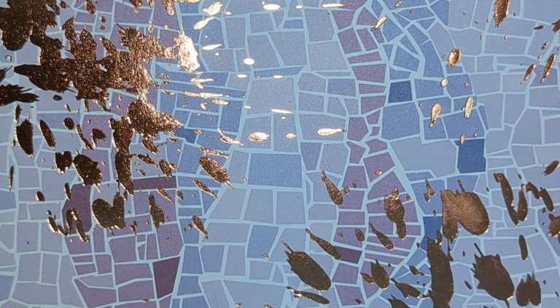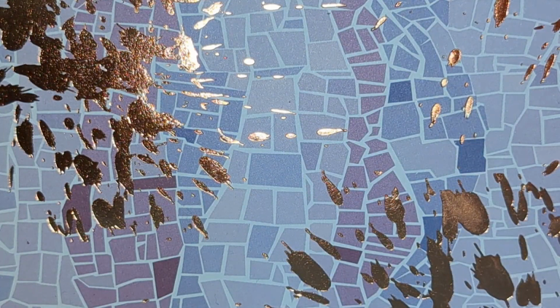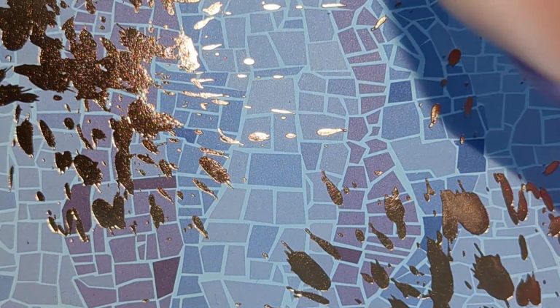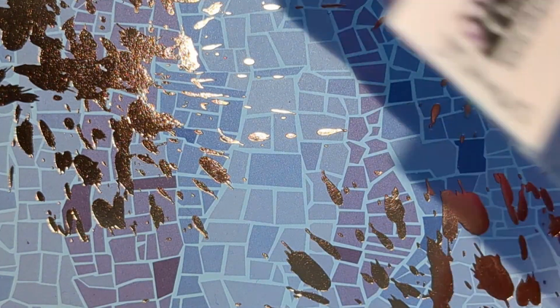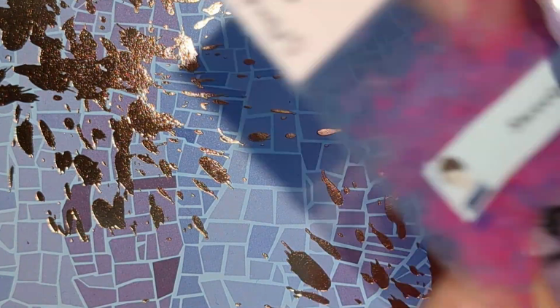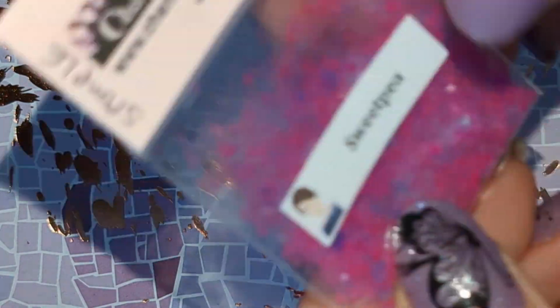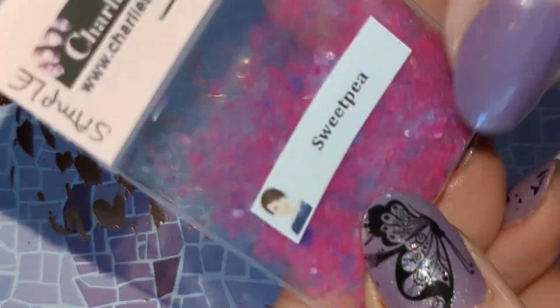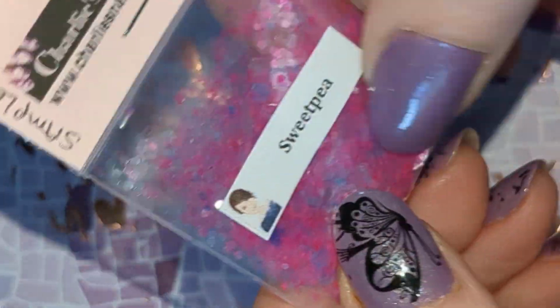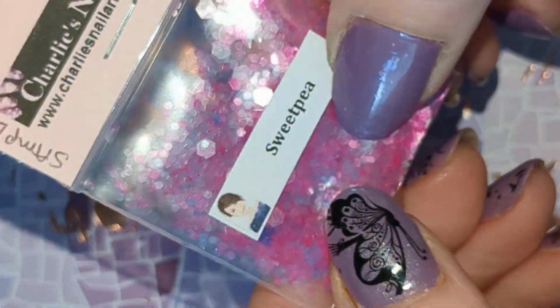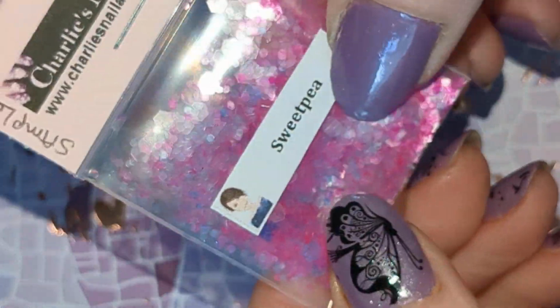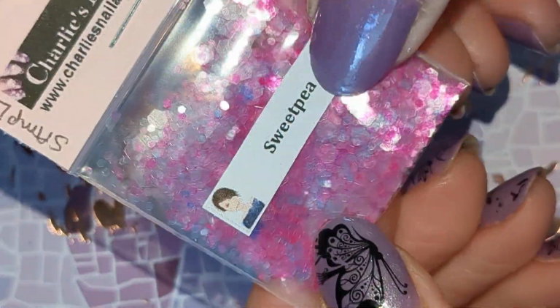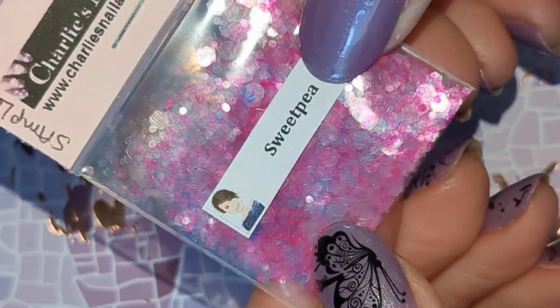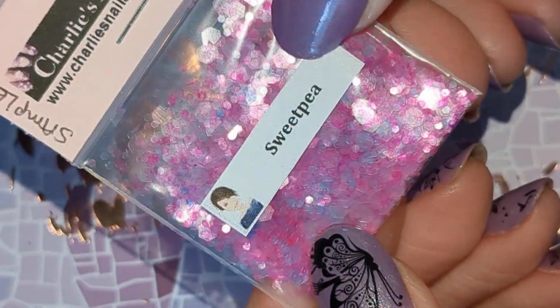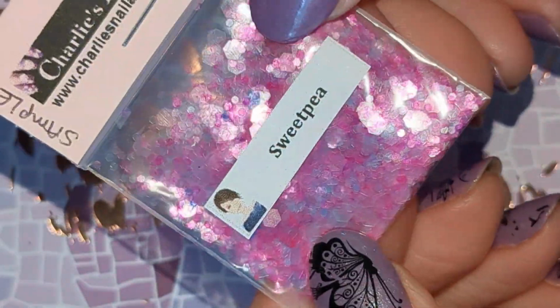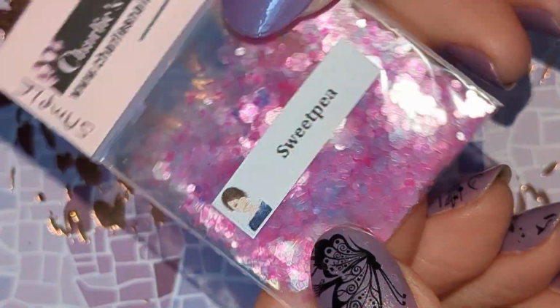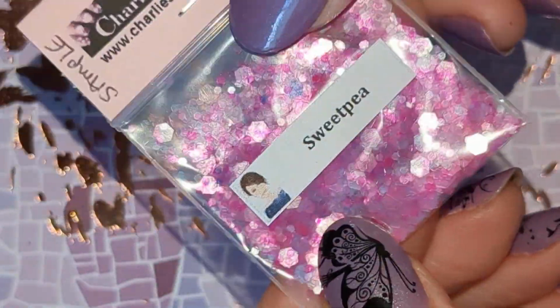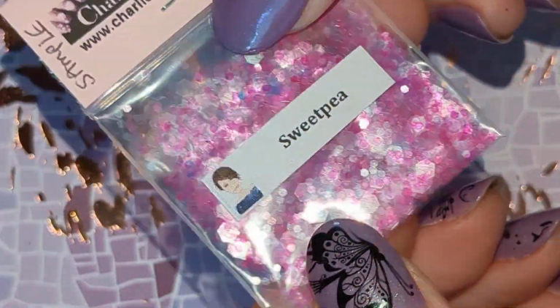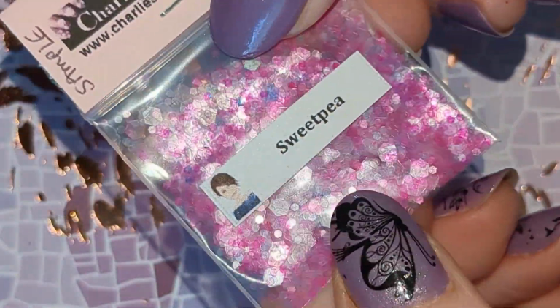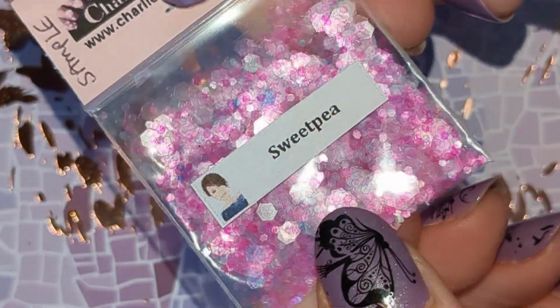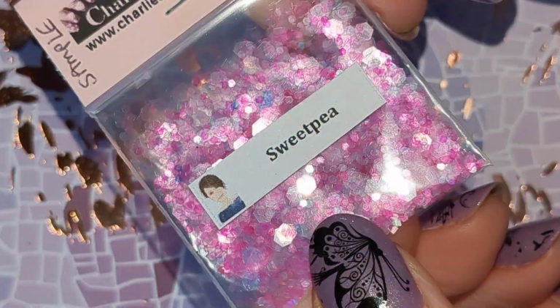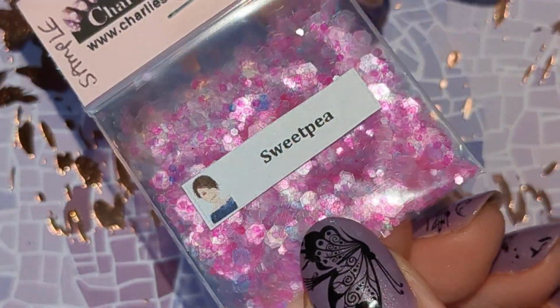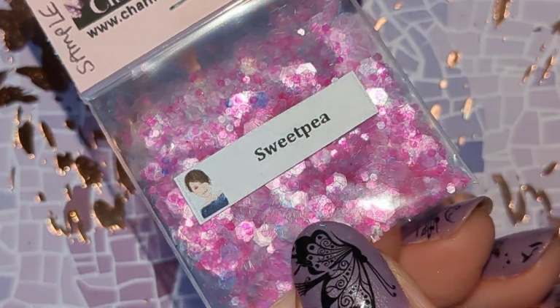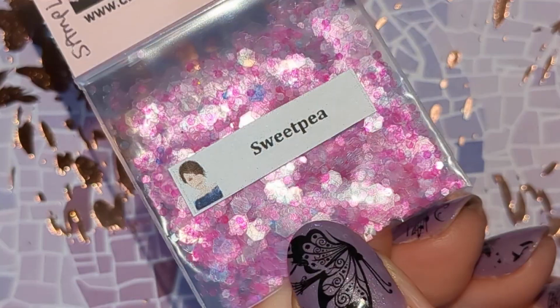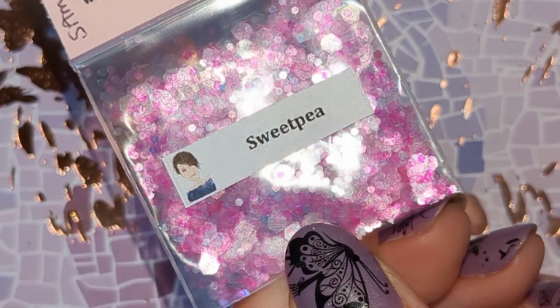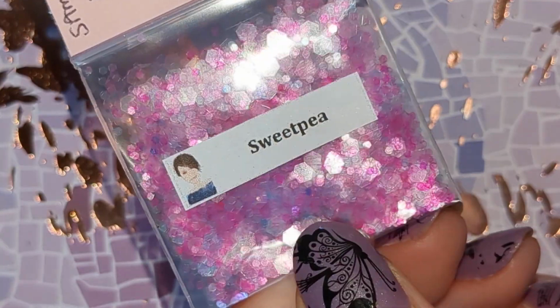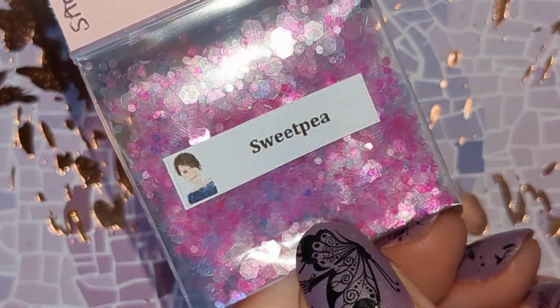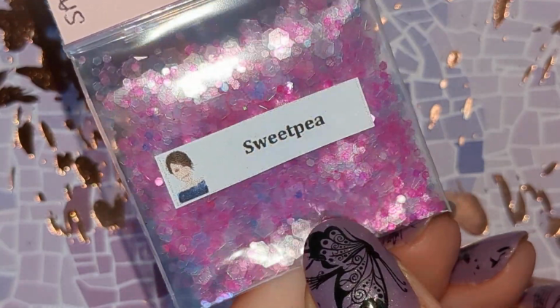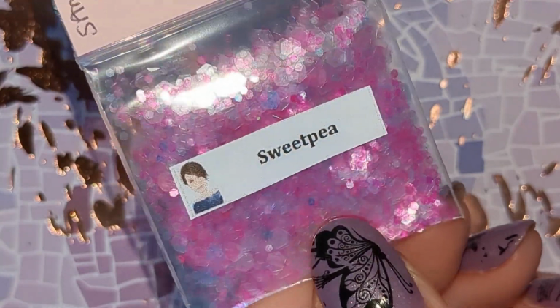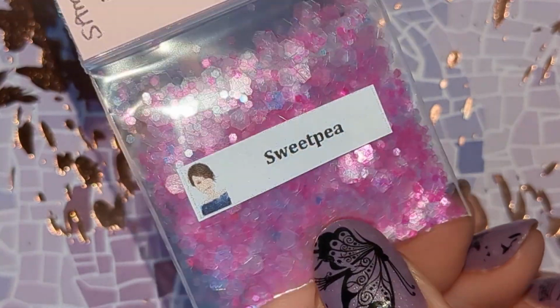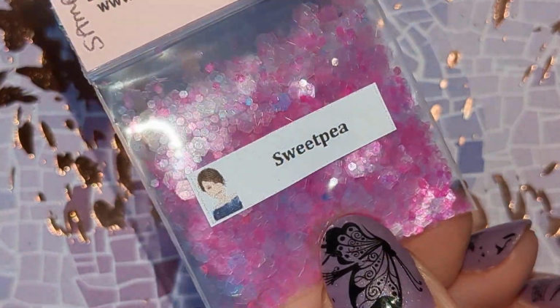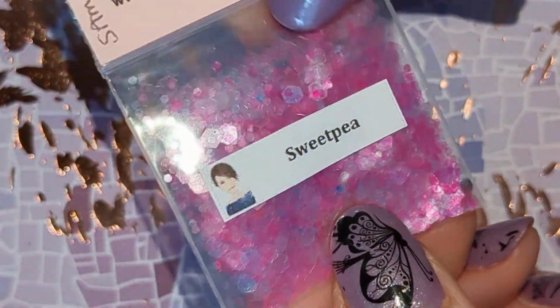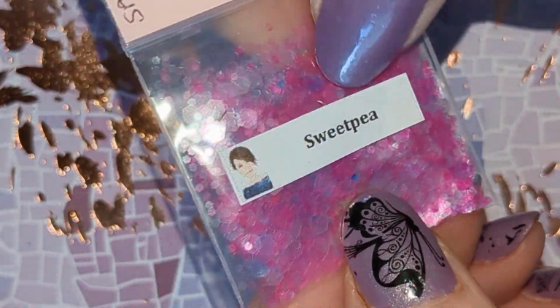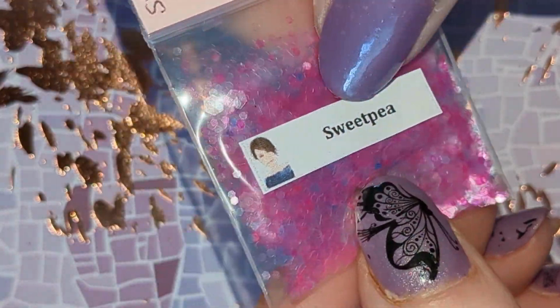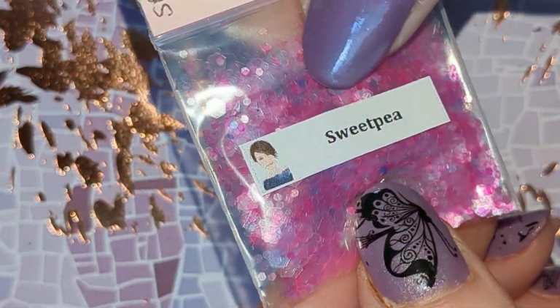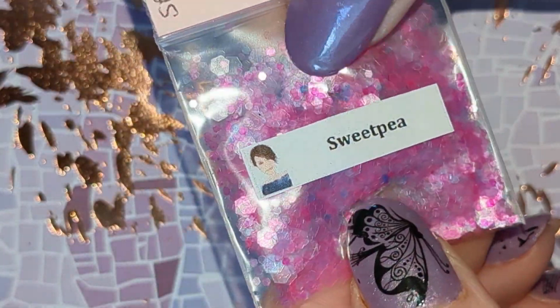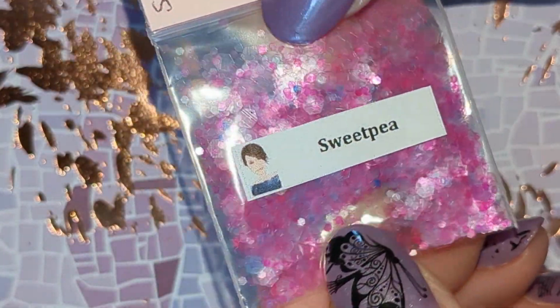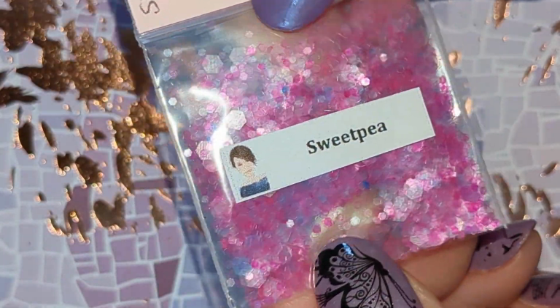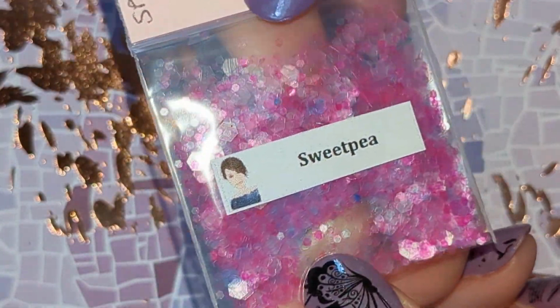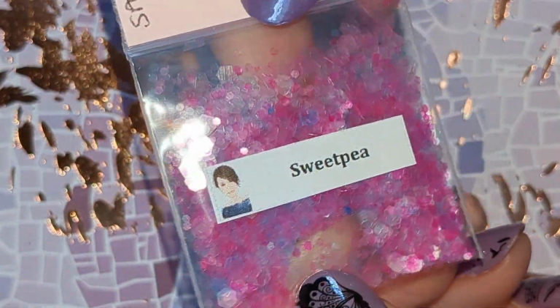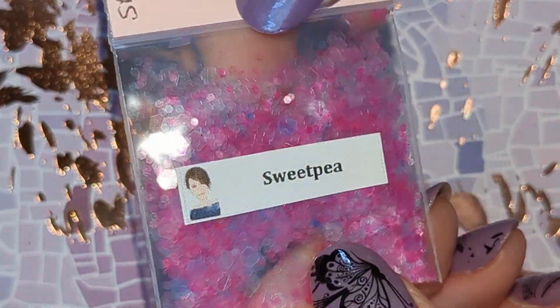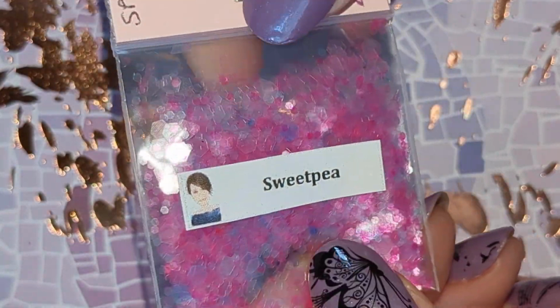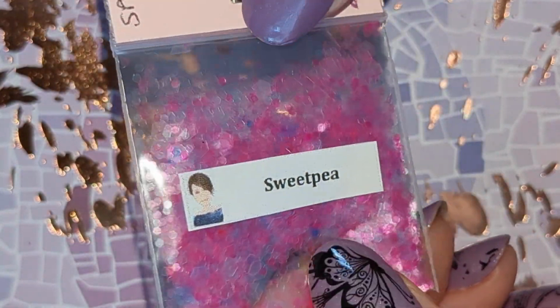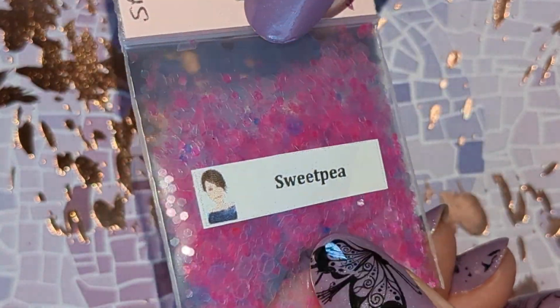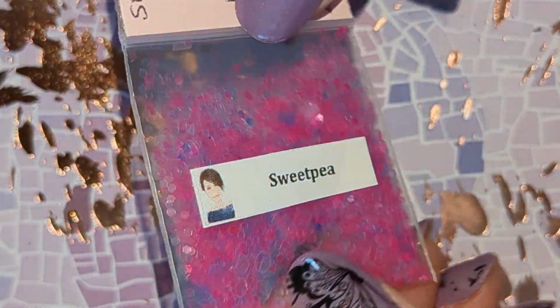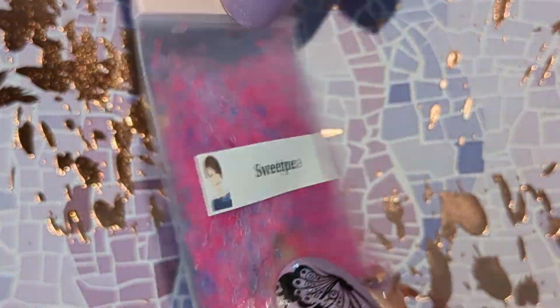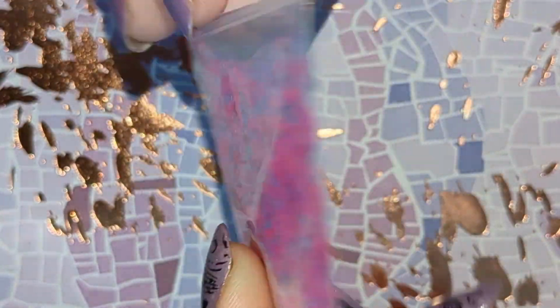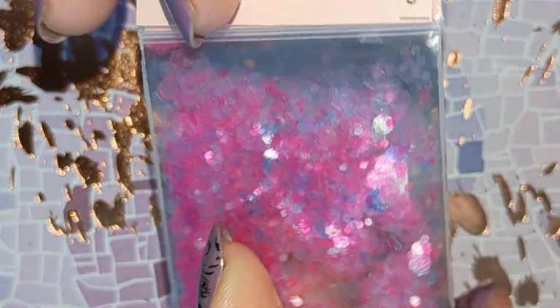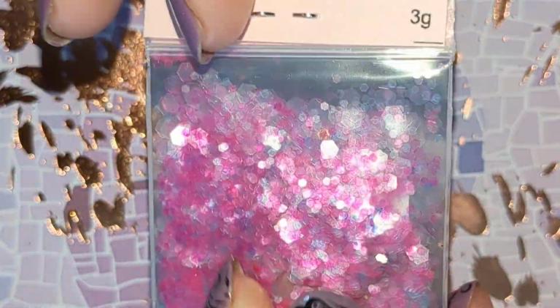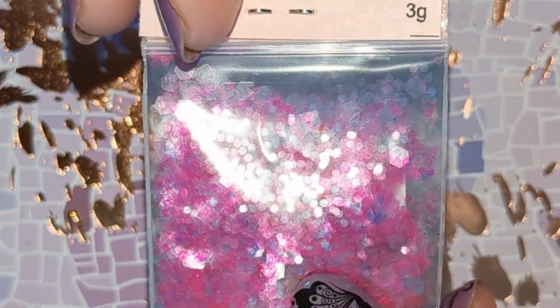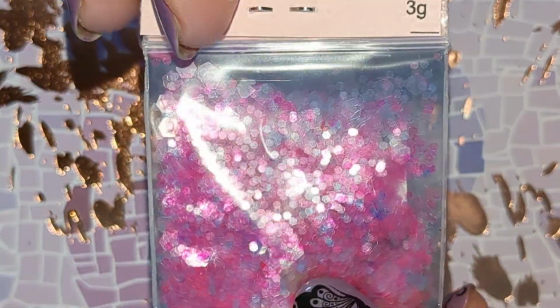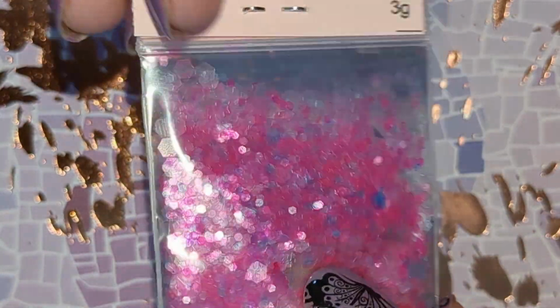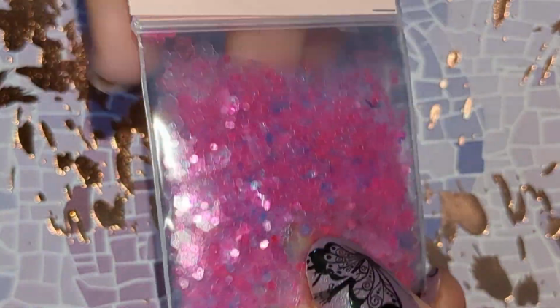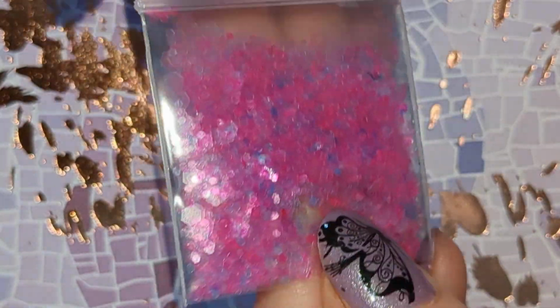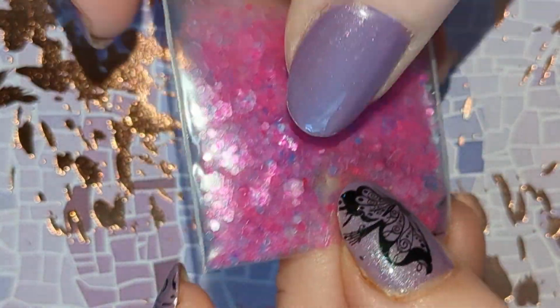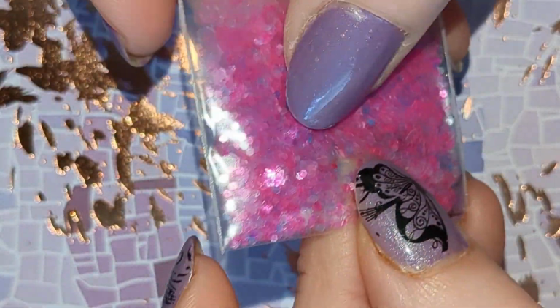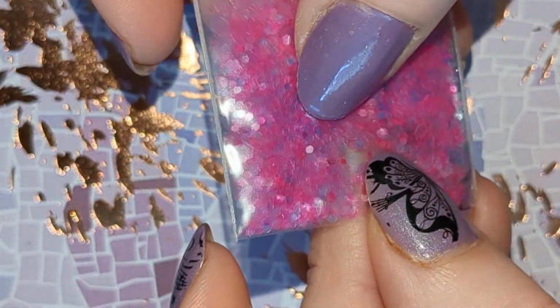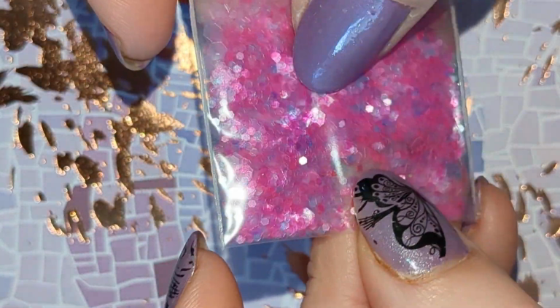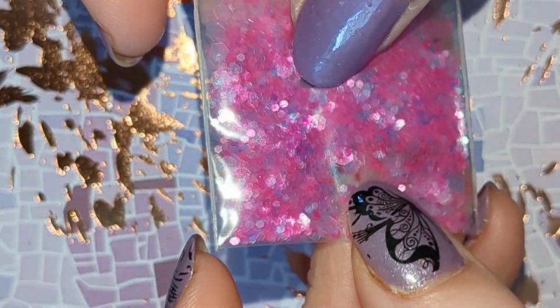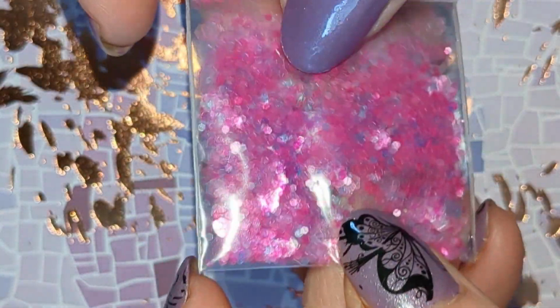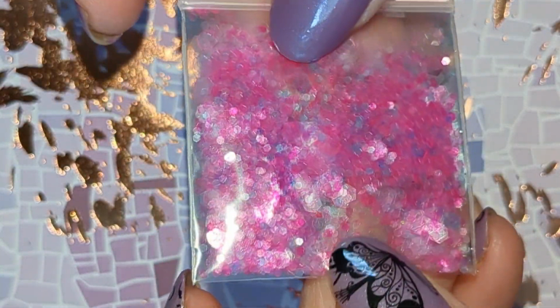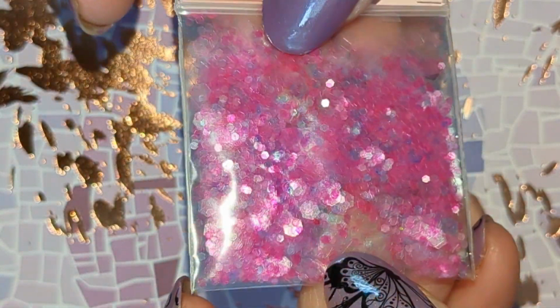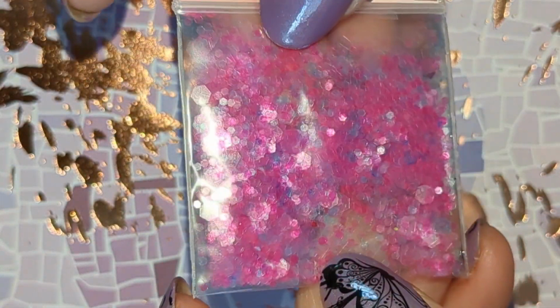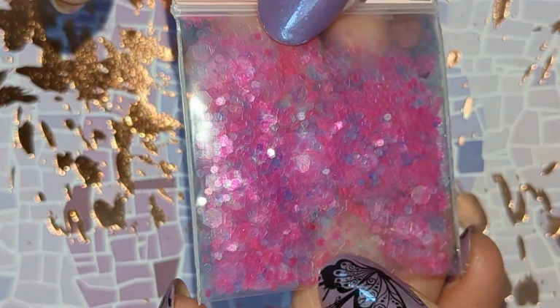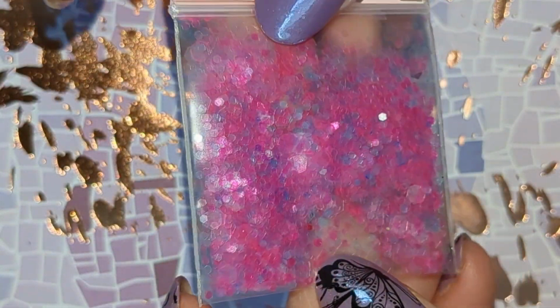And this one is Sweet Pea and this is a pink iridescent hex mix in different sizes.